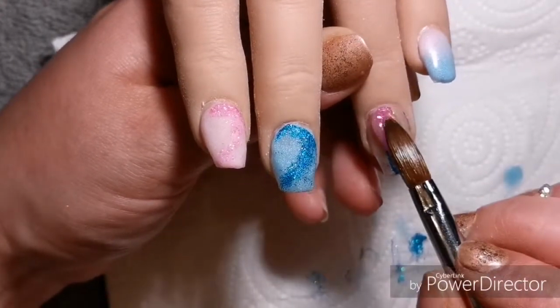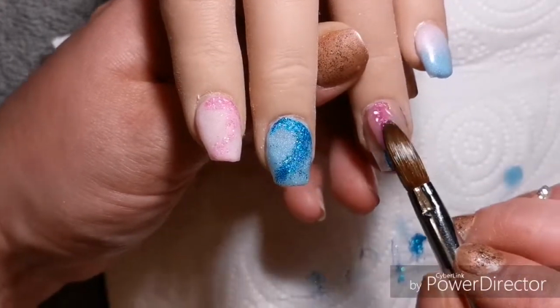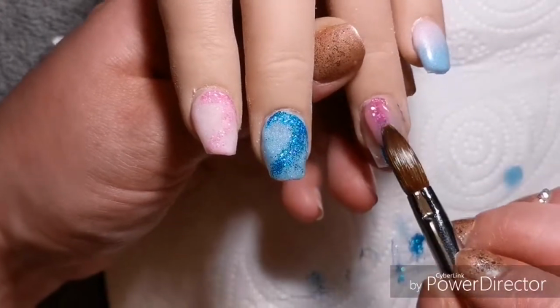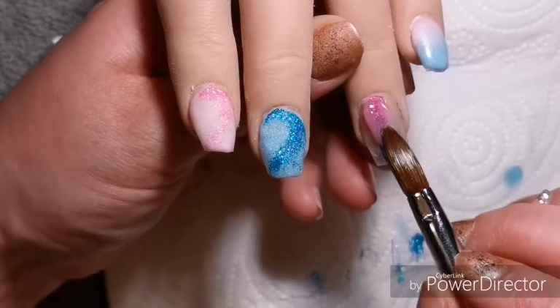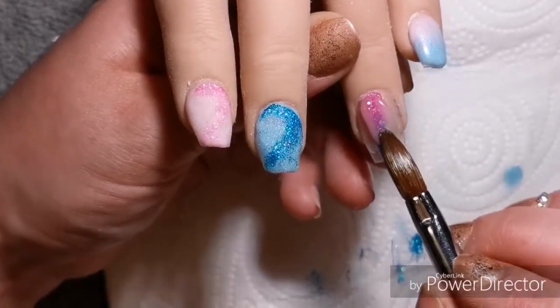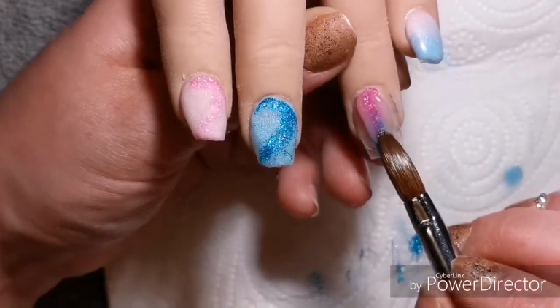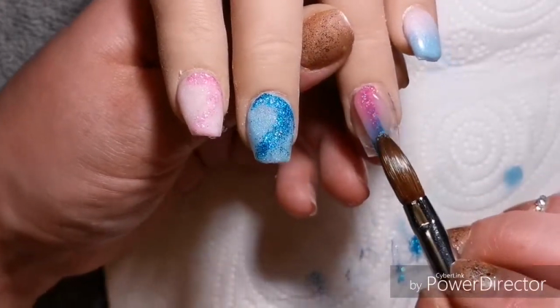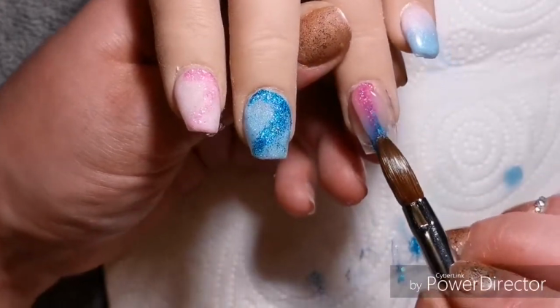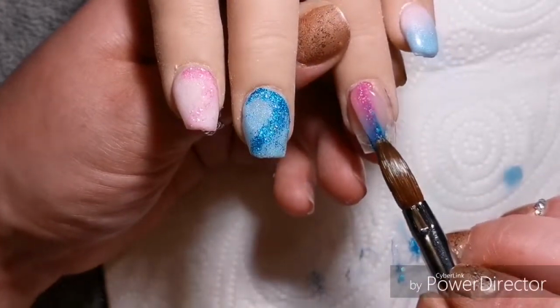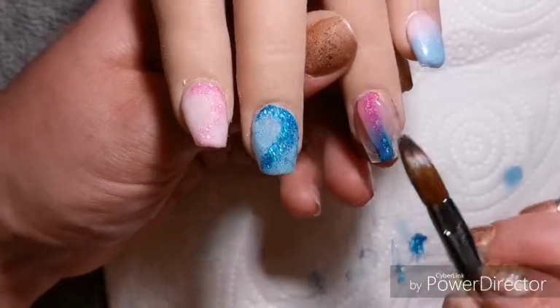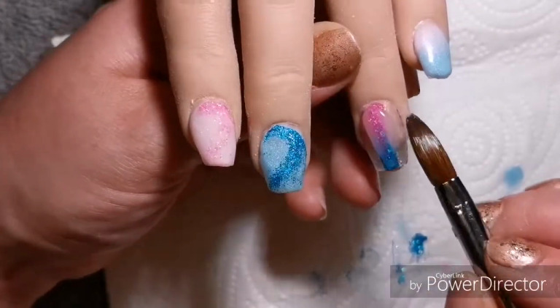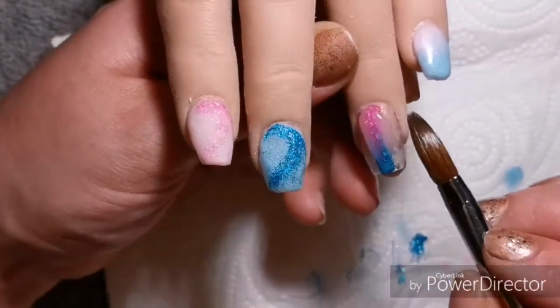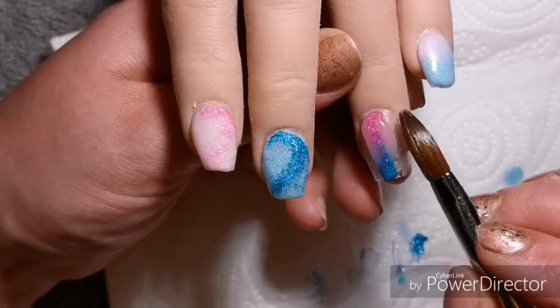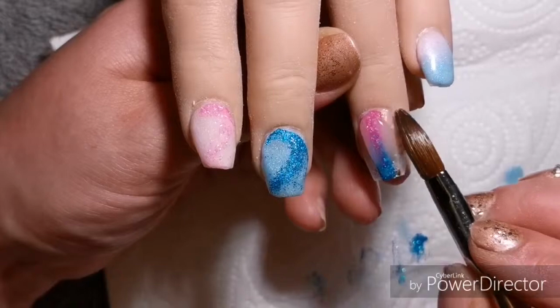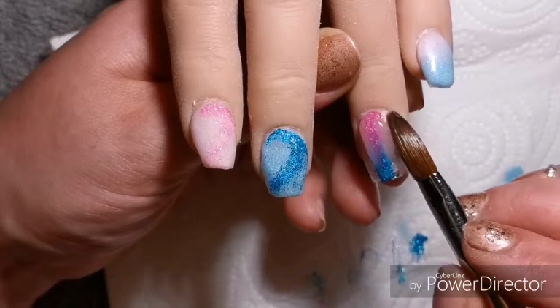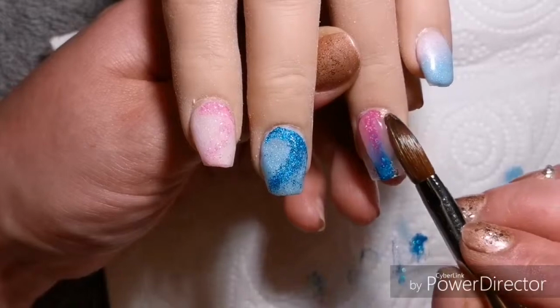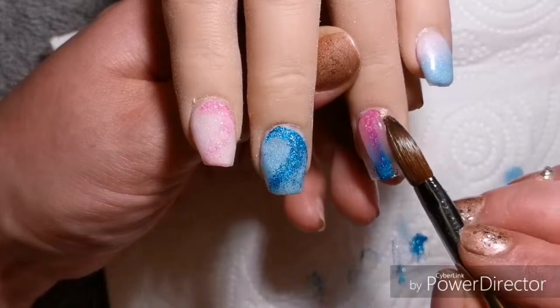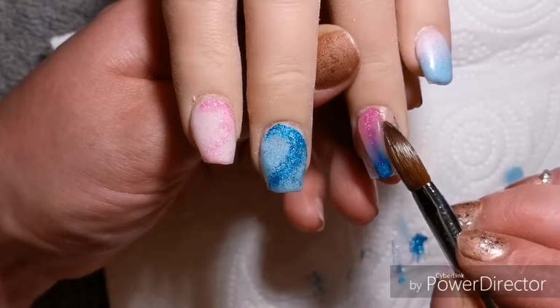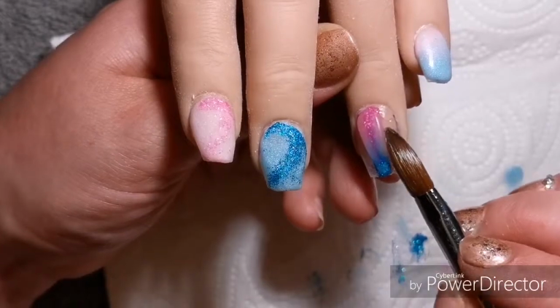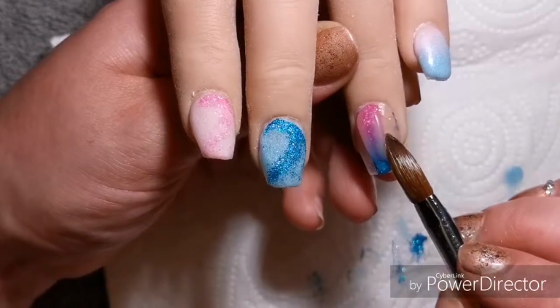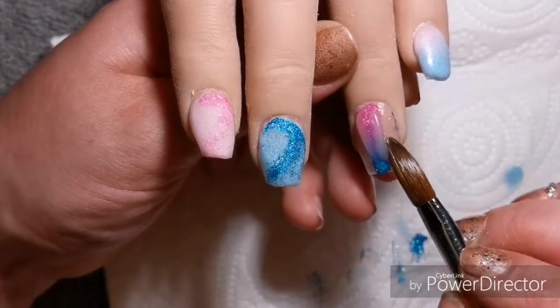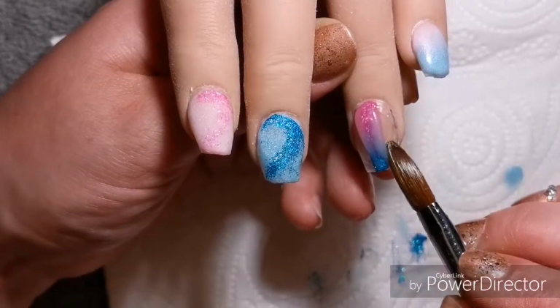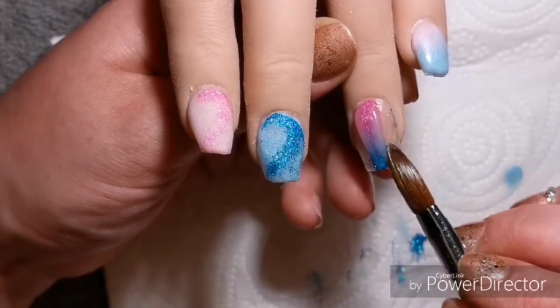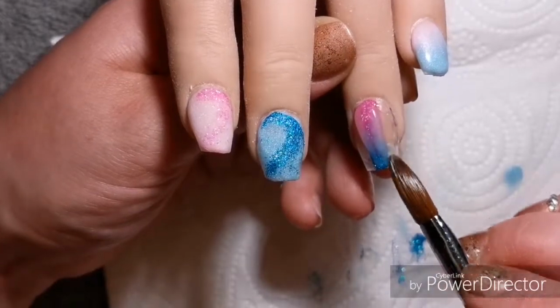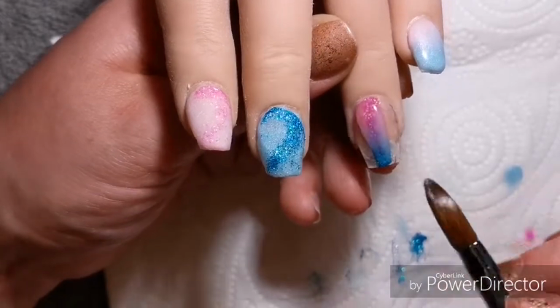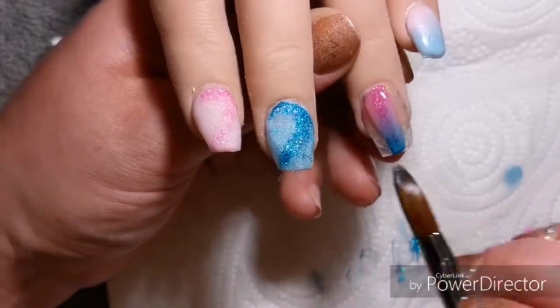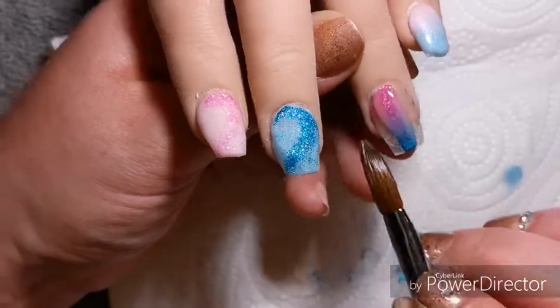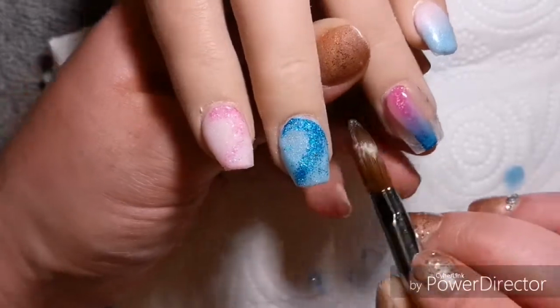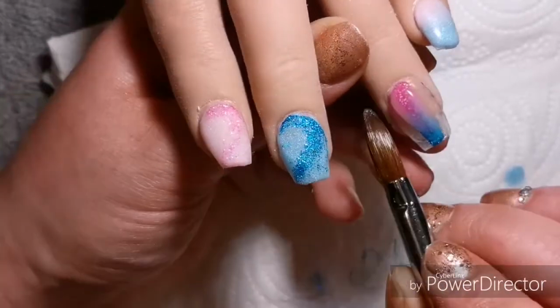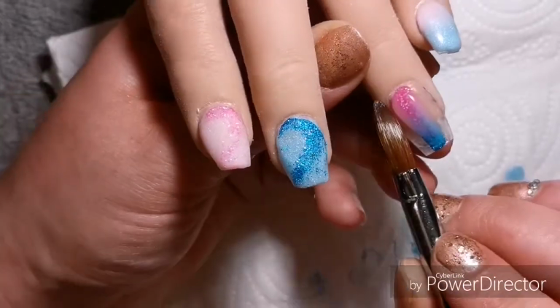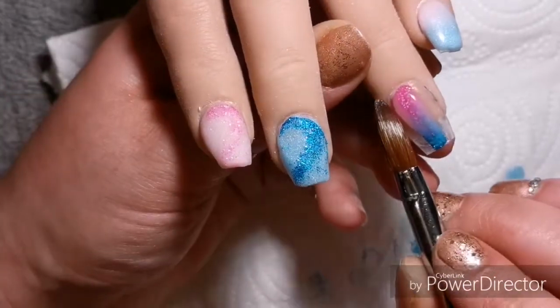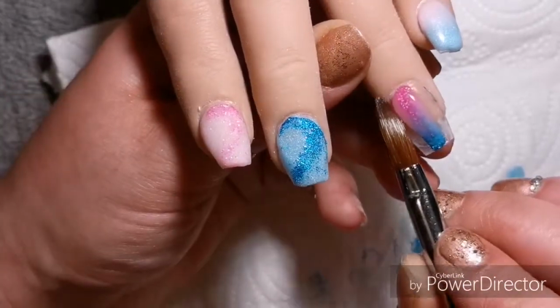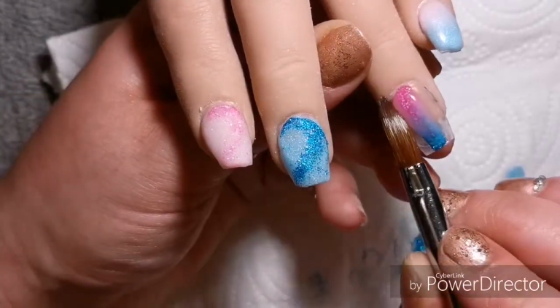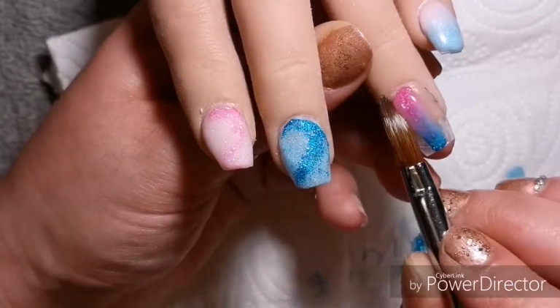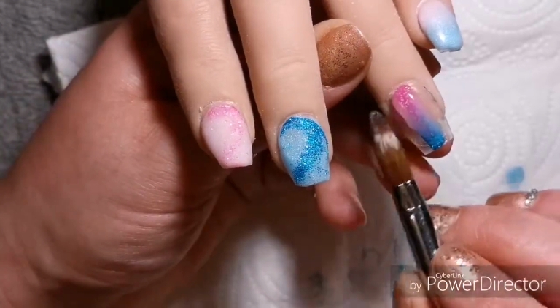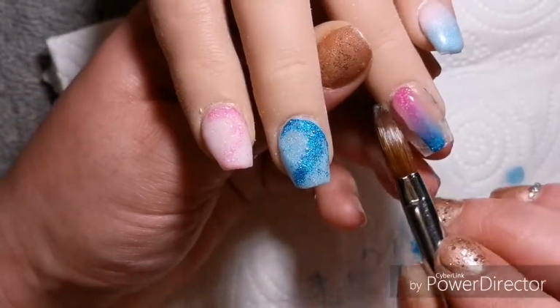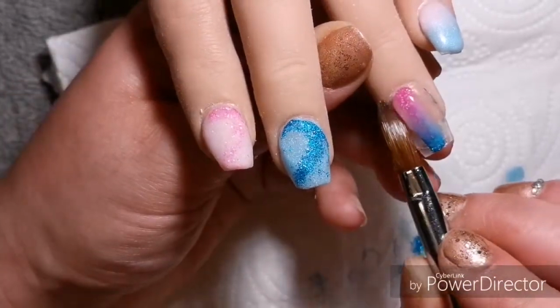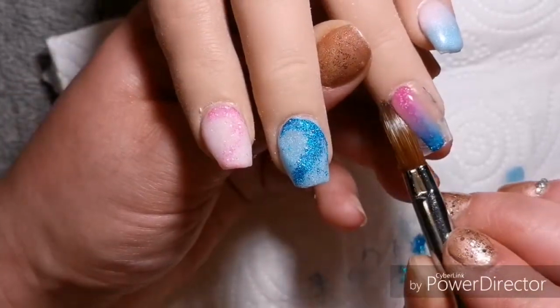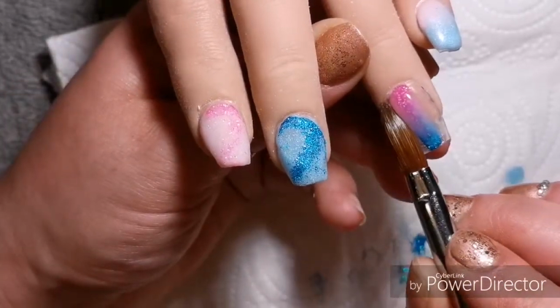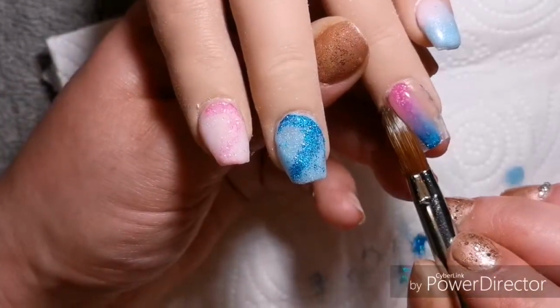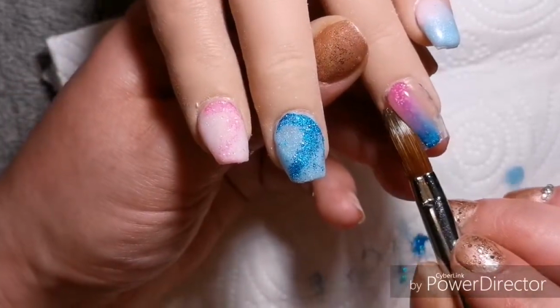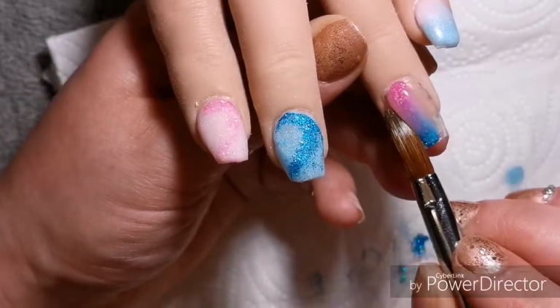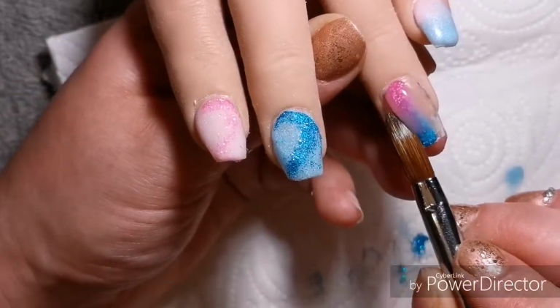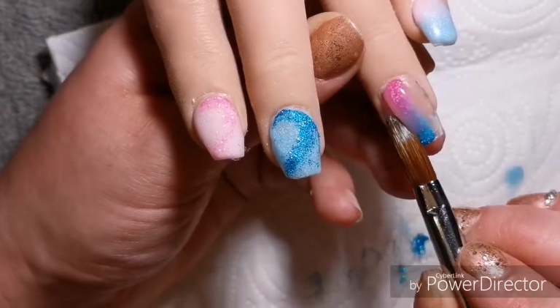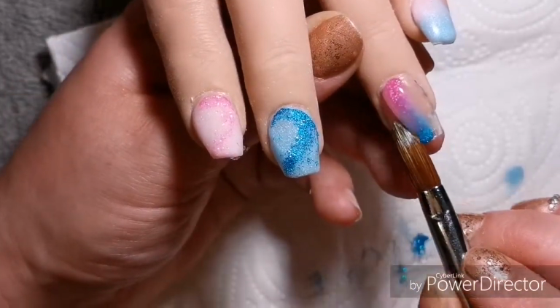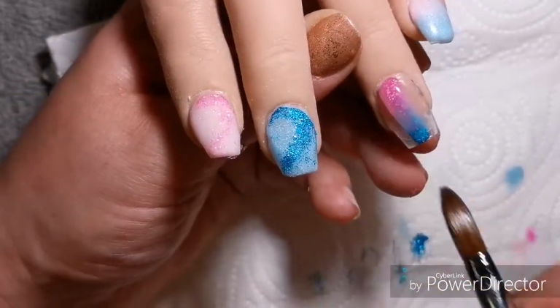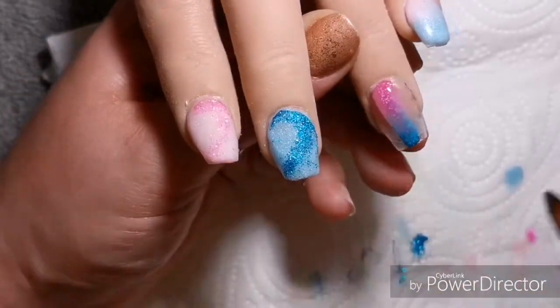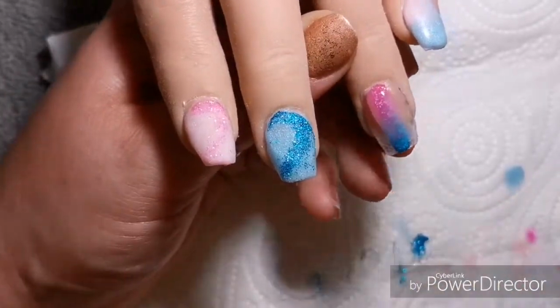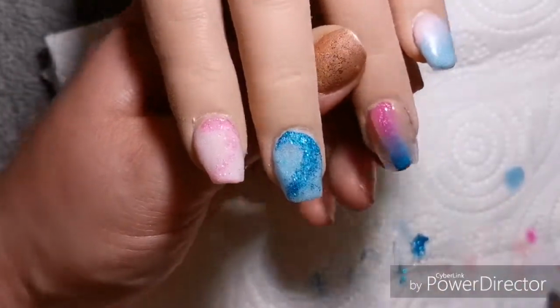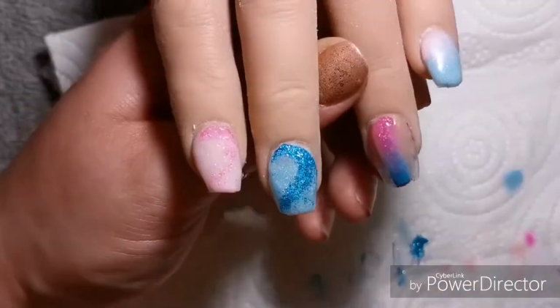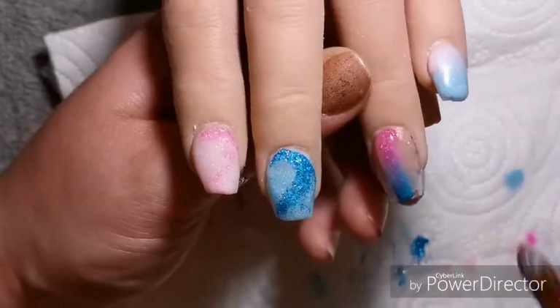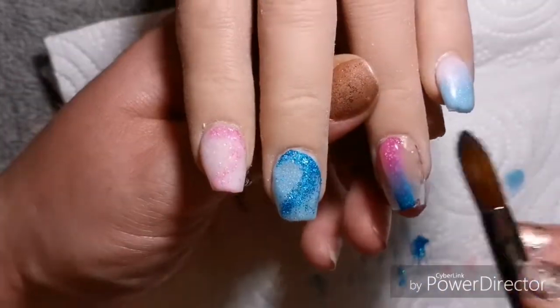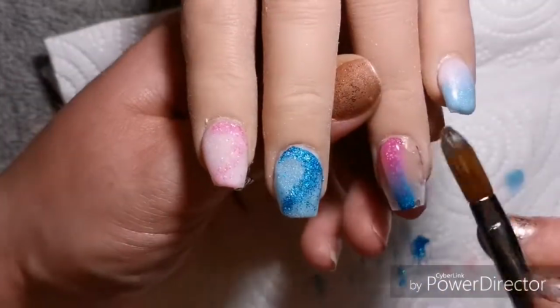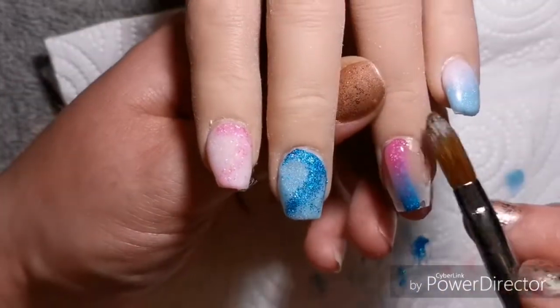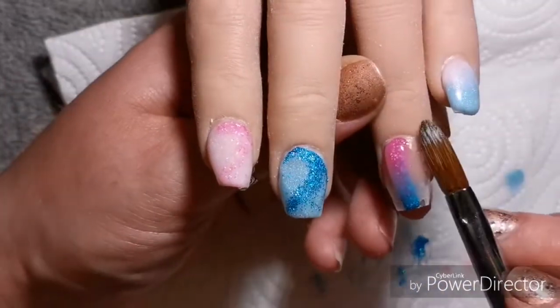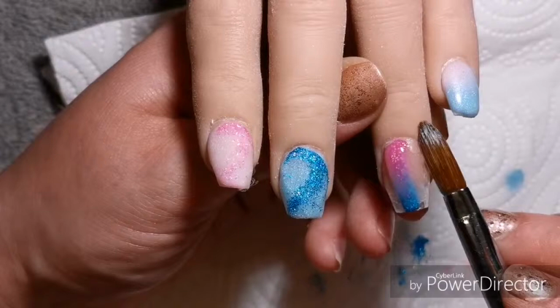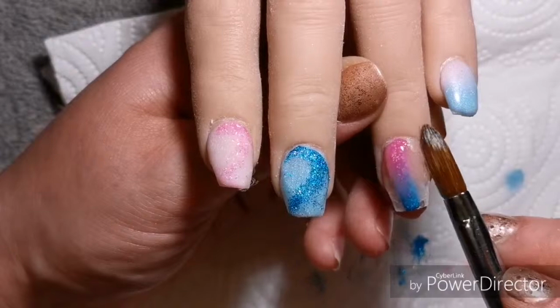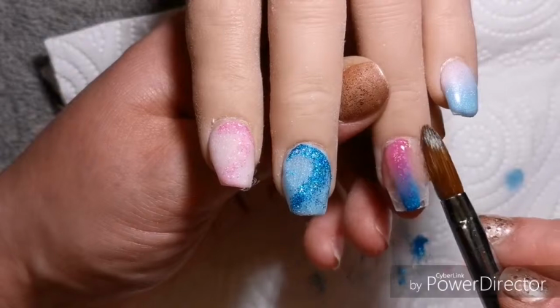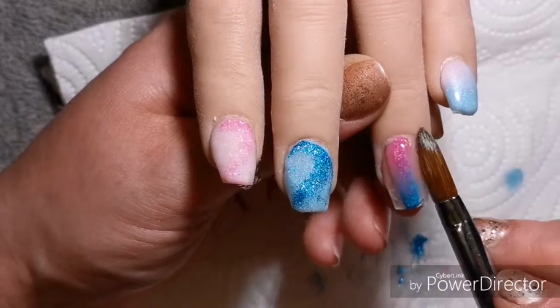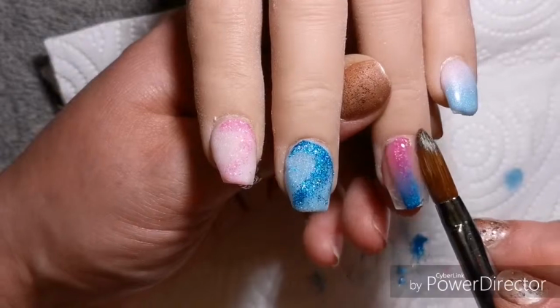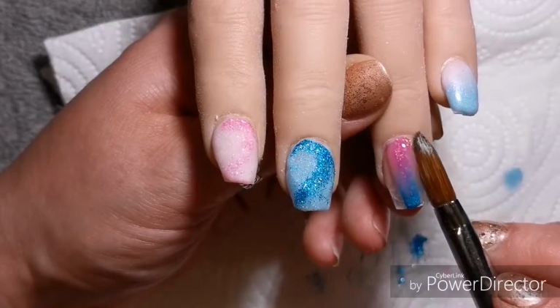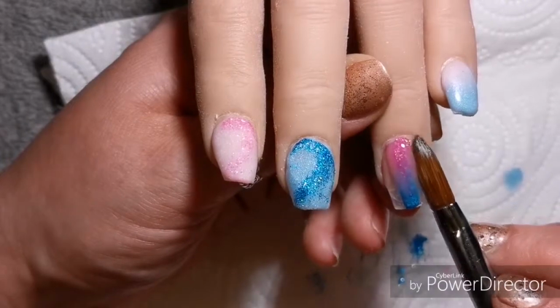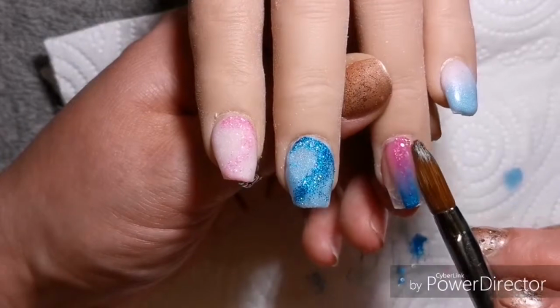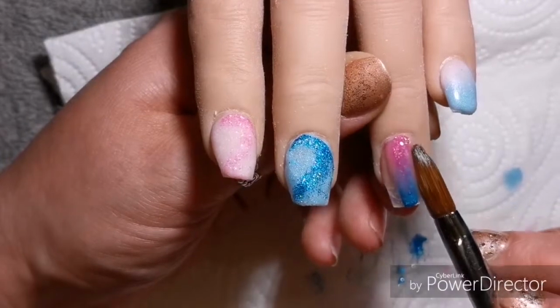Just capping that glitter there so that once it's dry I'll be able to file it to make it crisp.